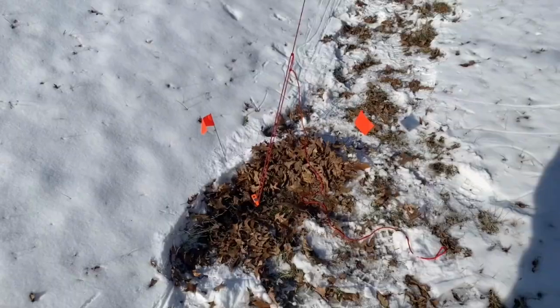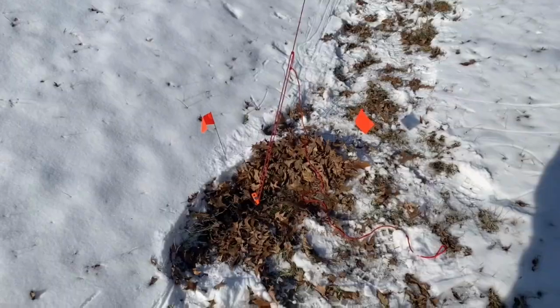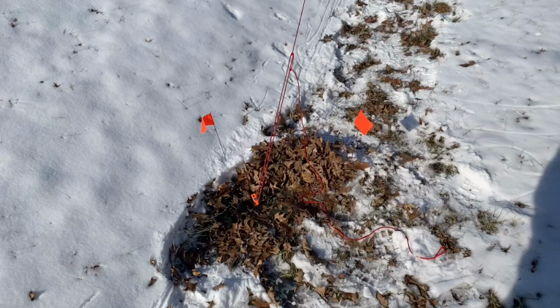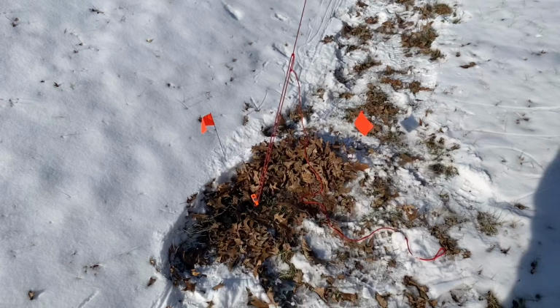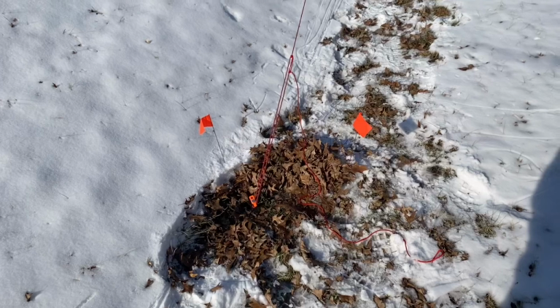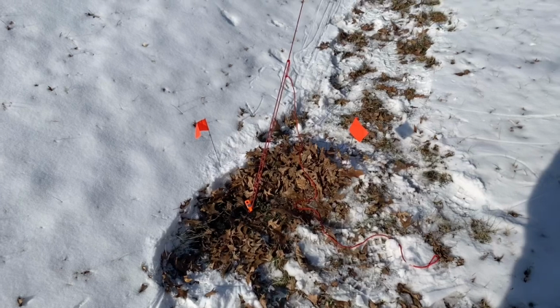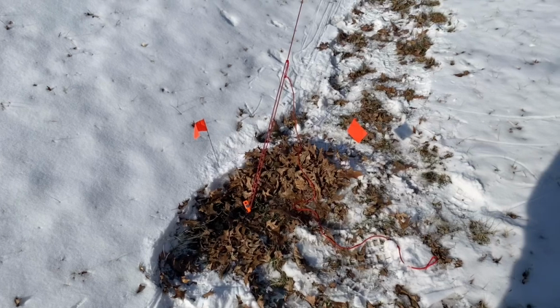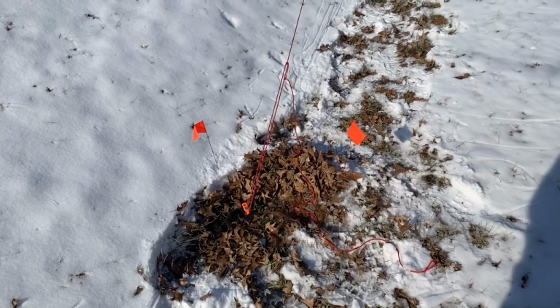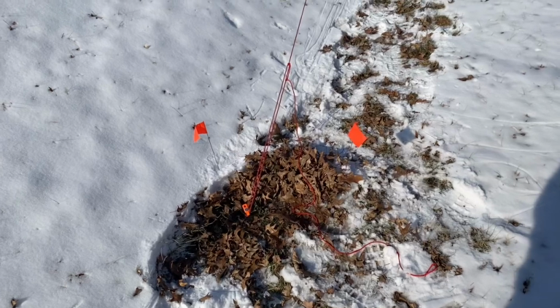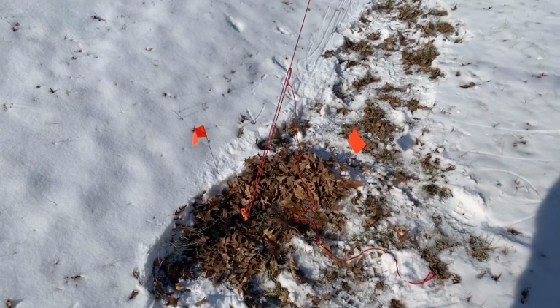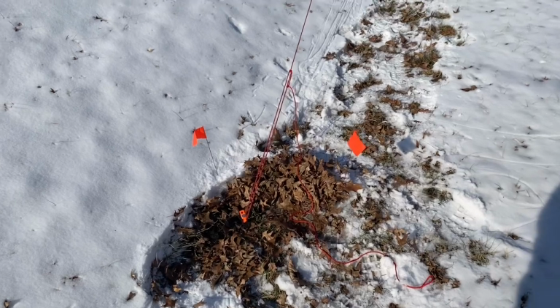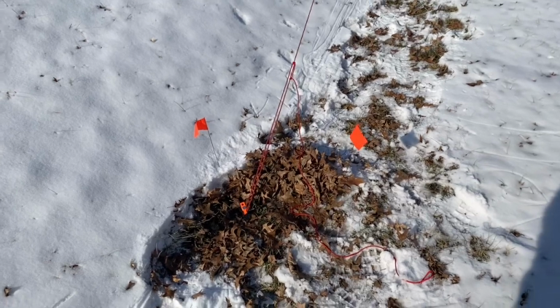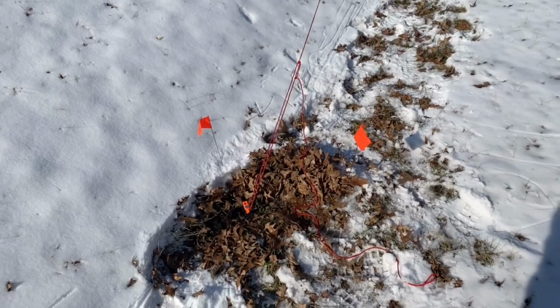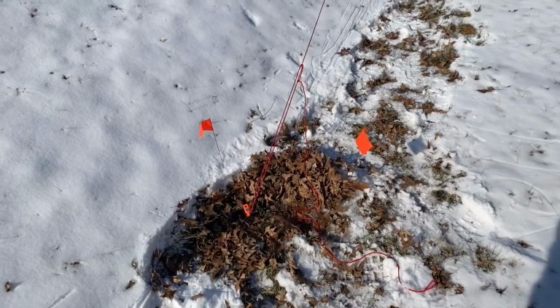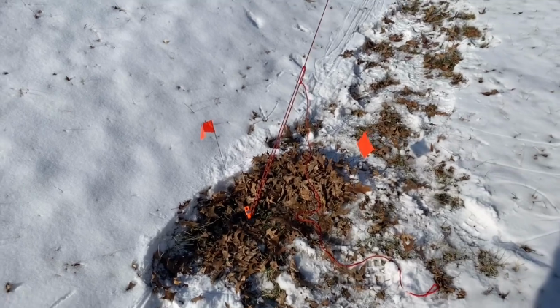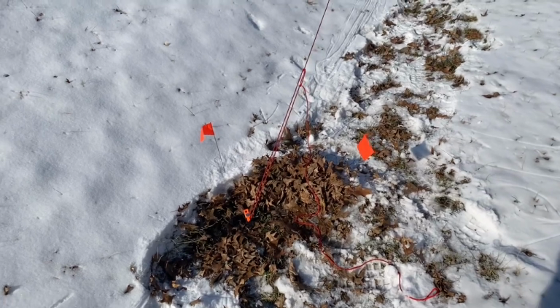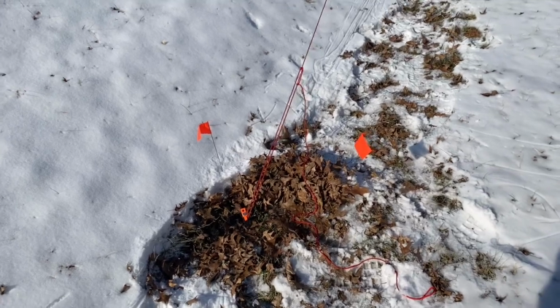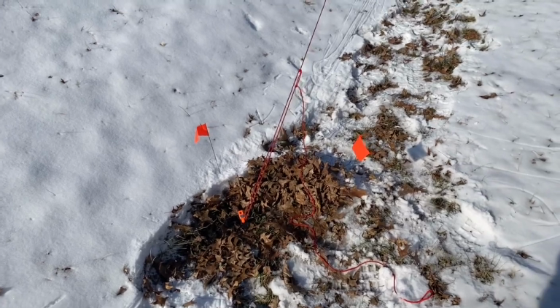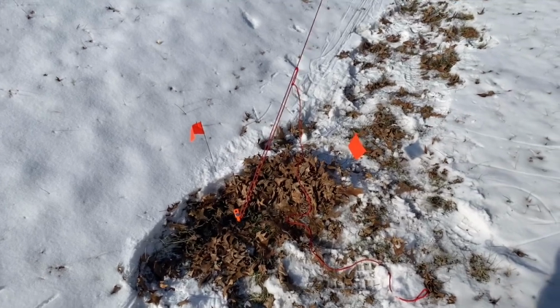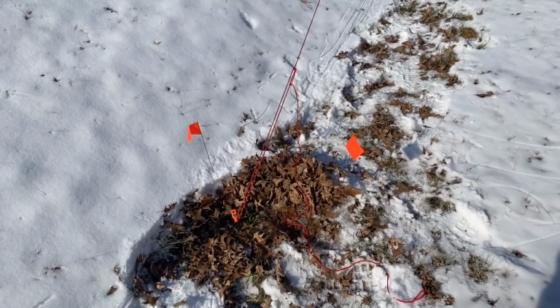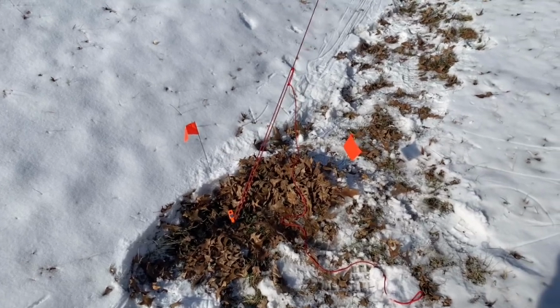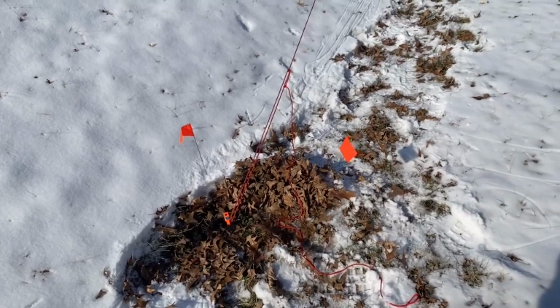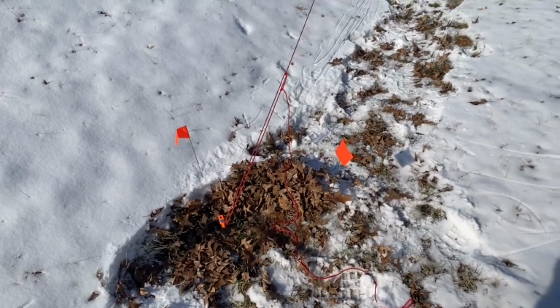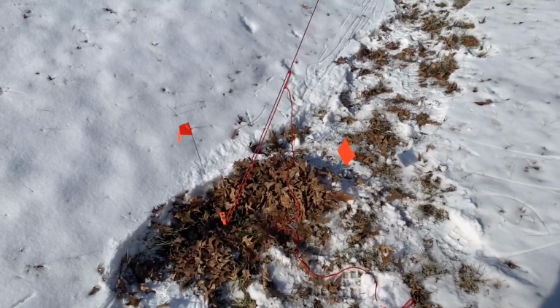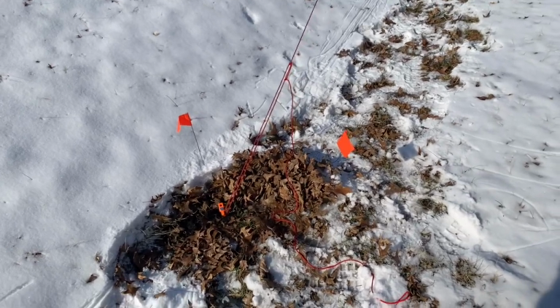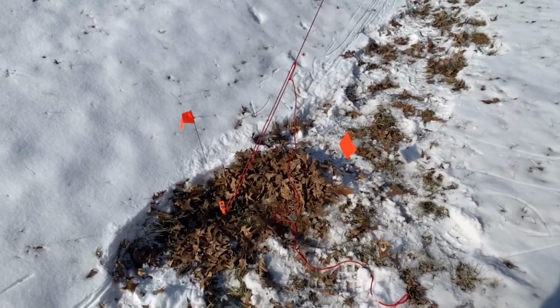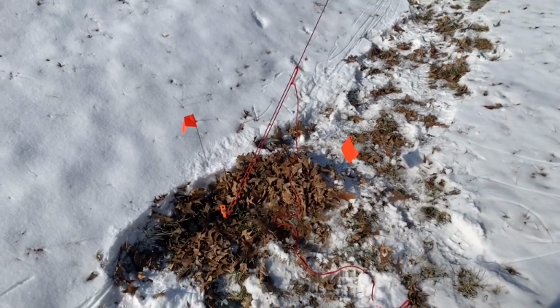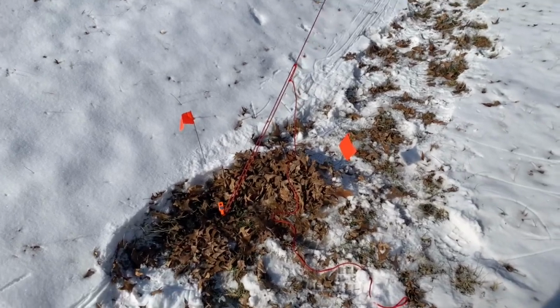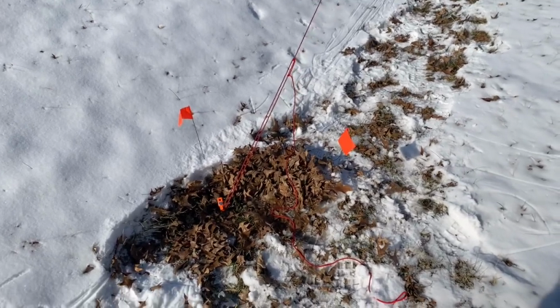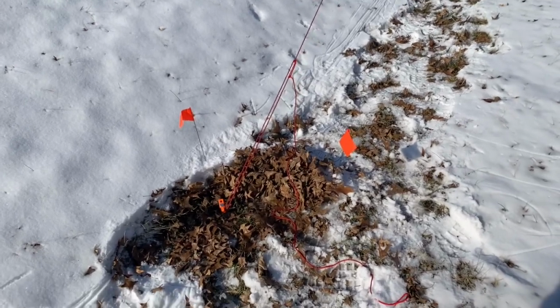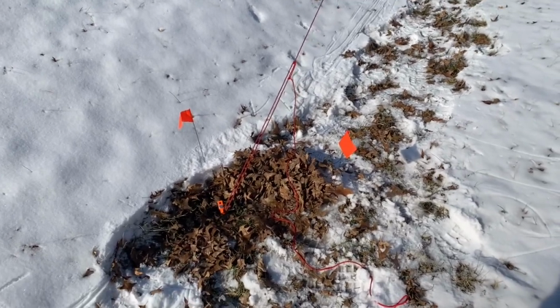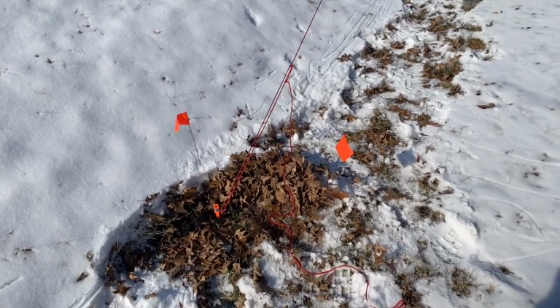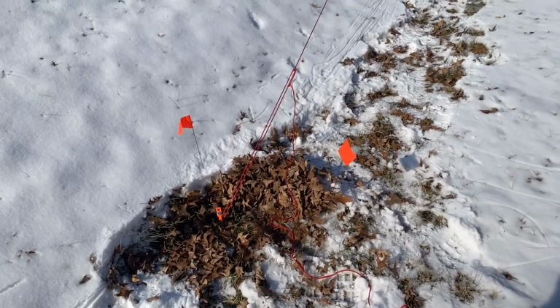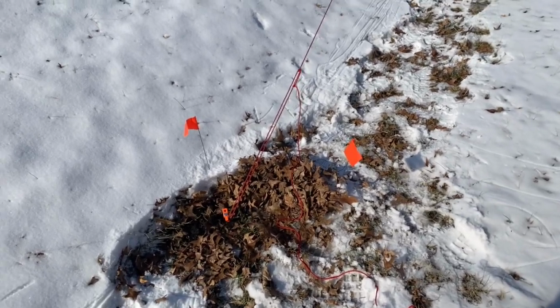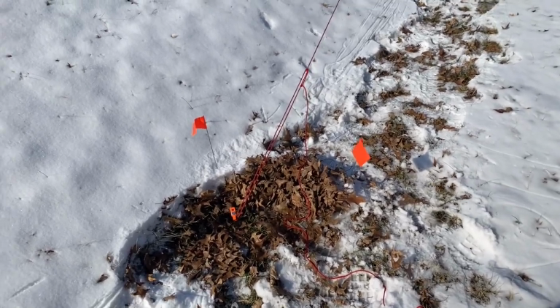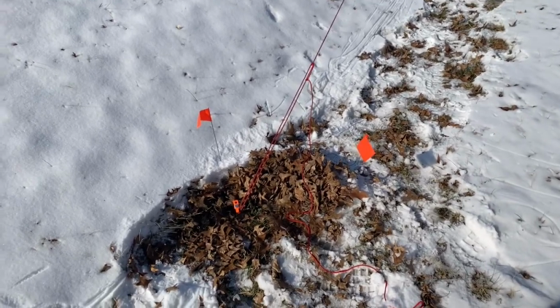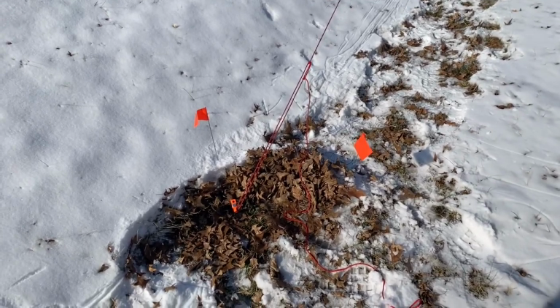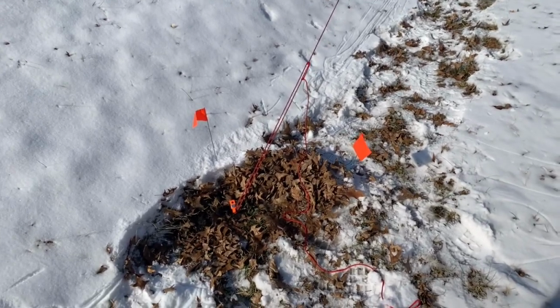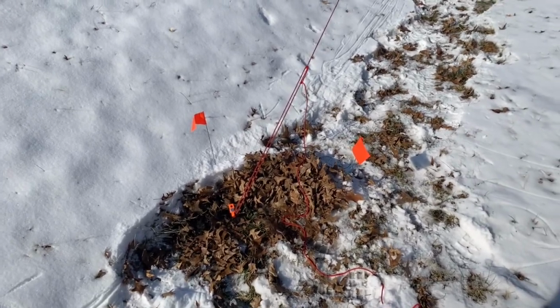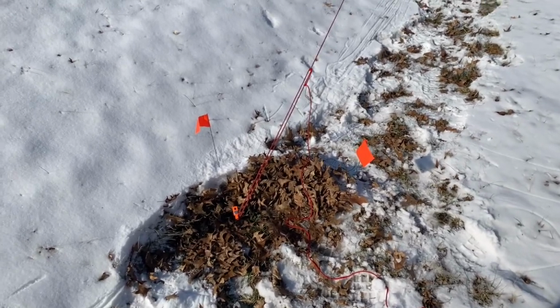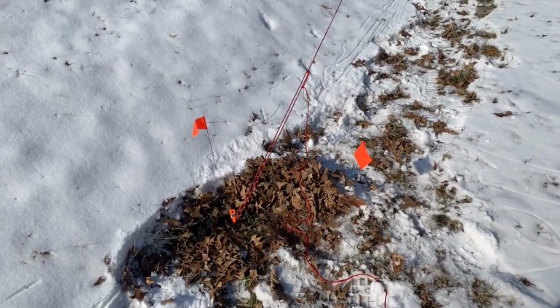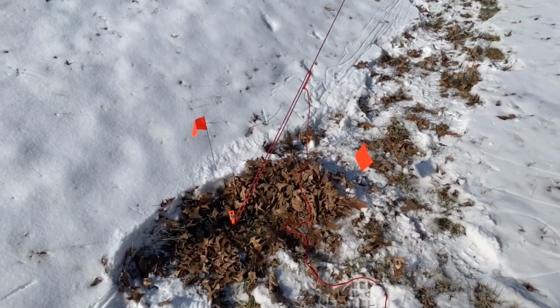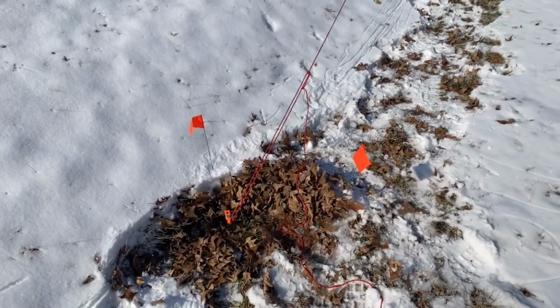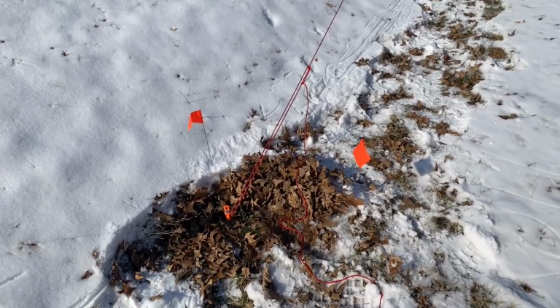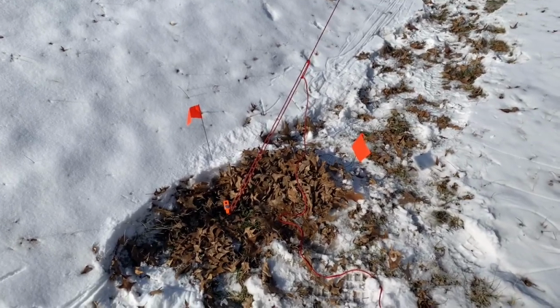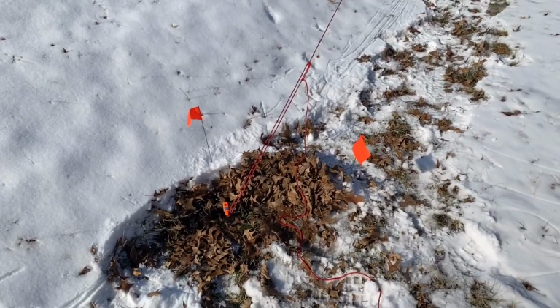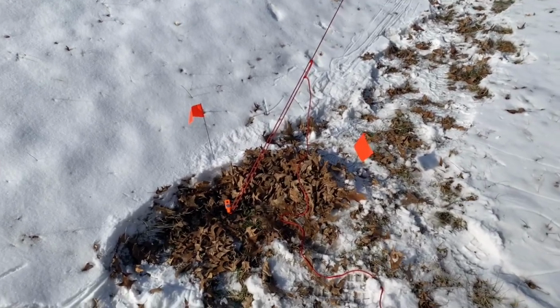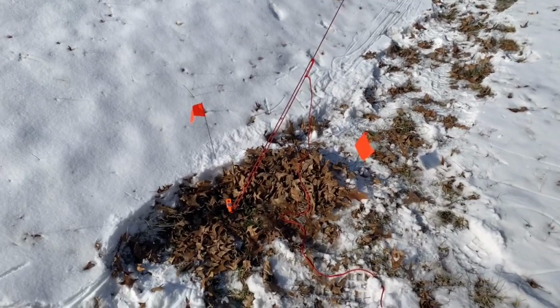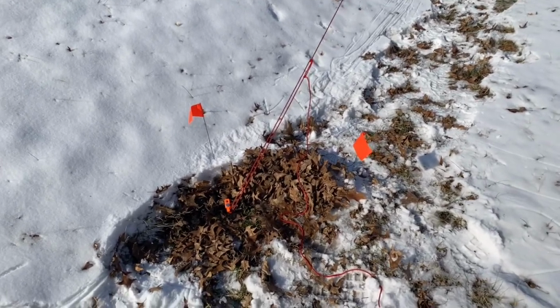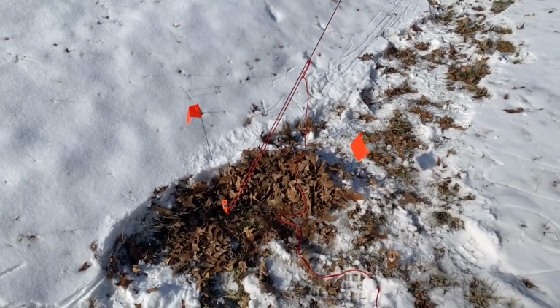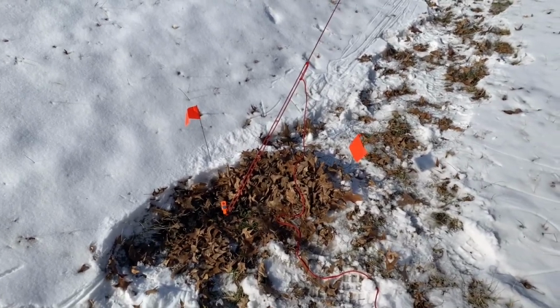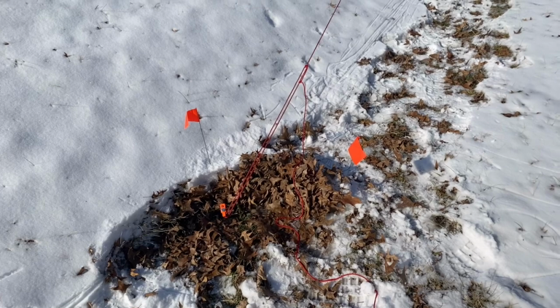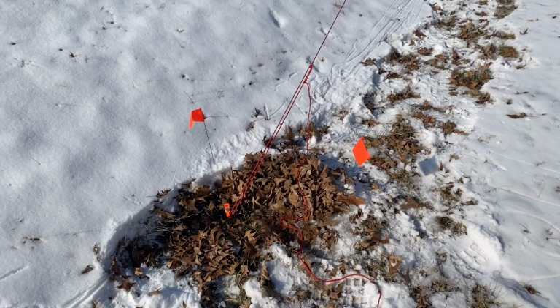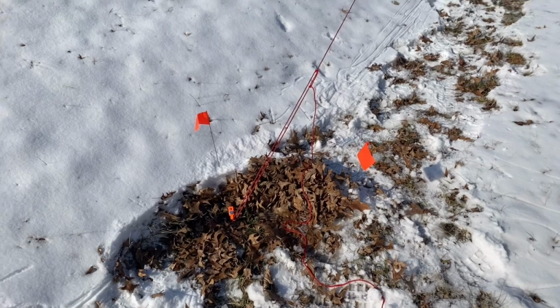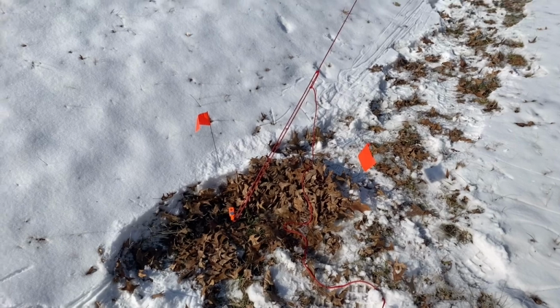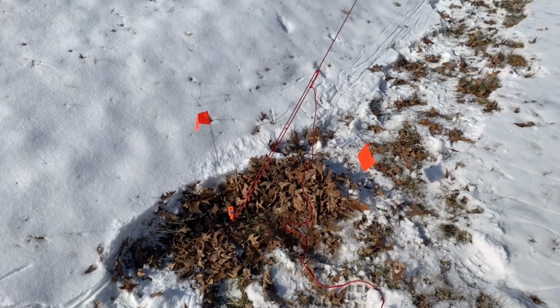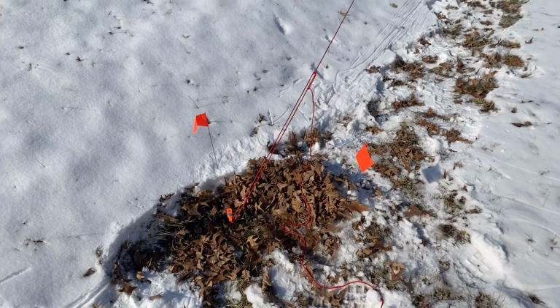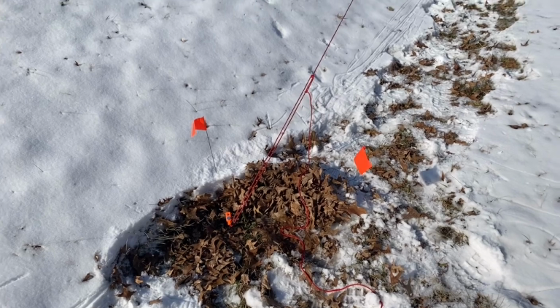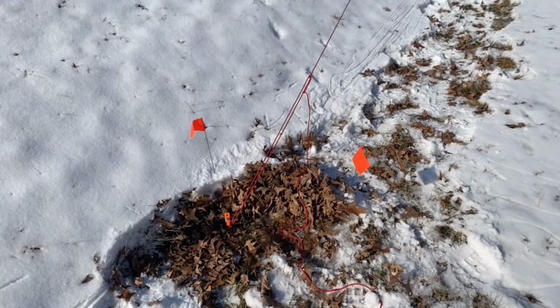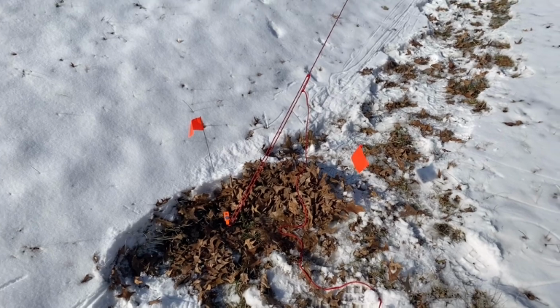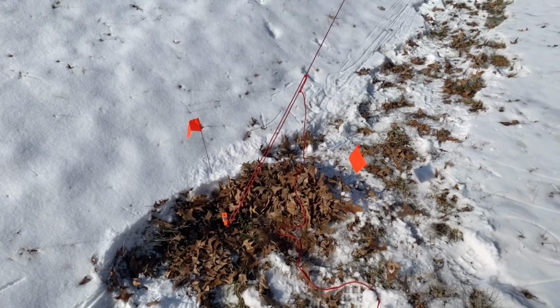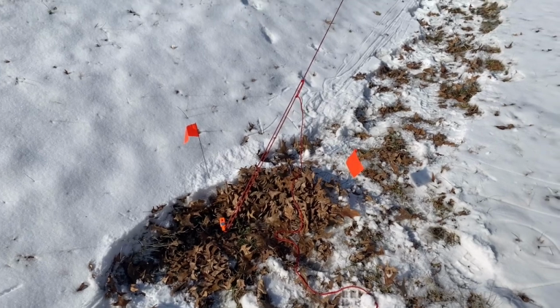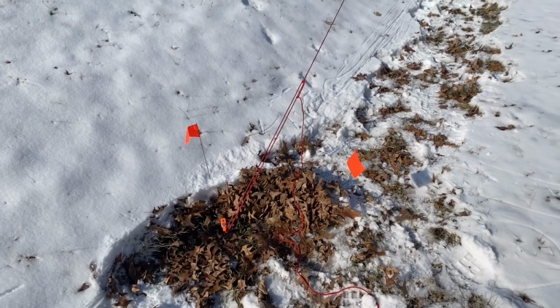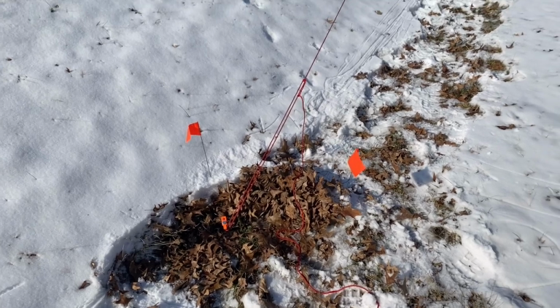I've got a number of these orange construction flags set out everywhere. It'd be a real shame if a snowmobiler came through and took out my antenna.